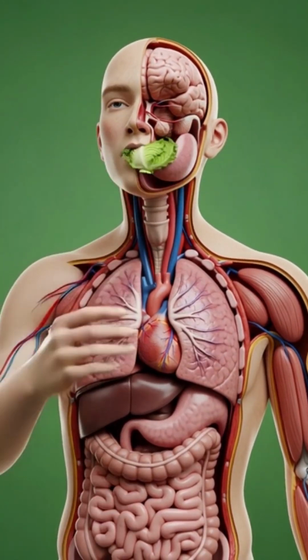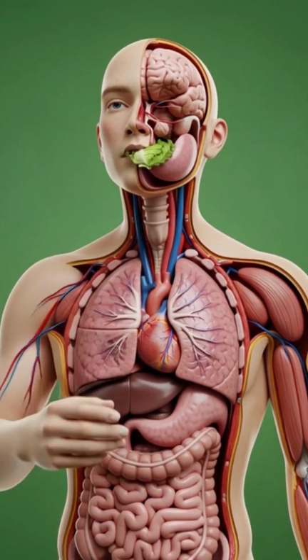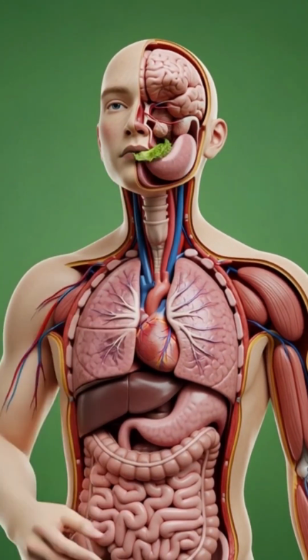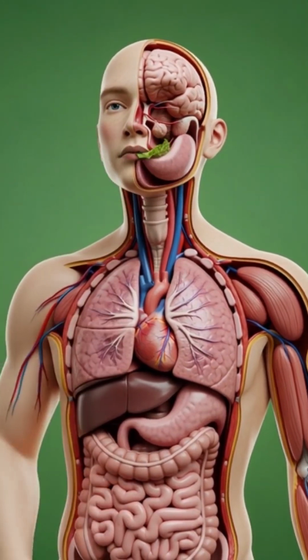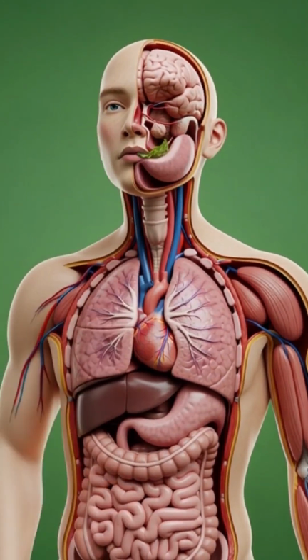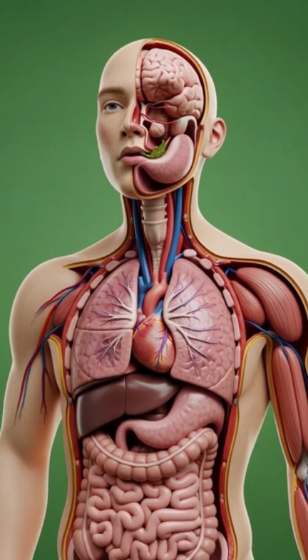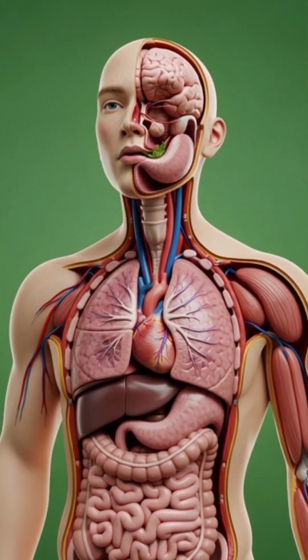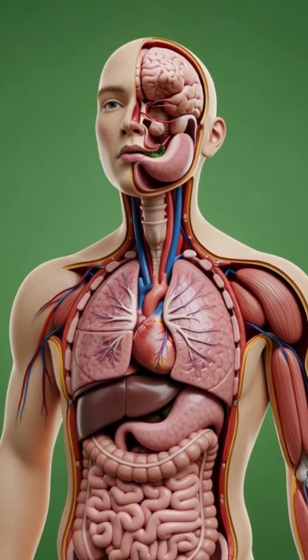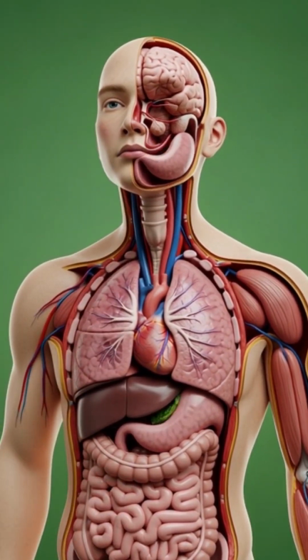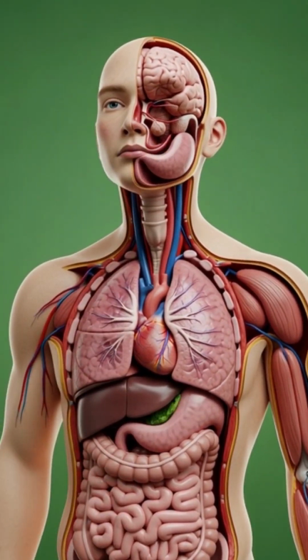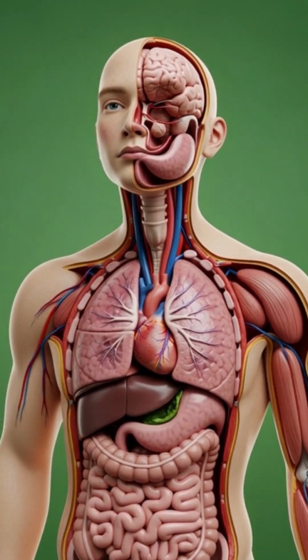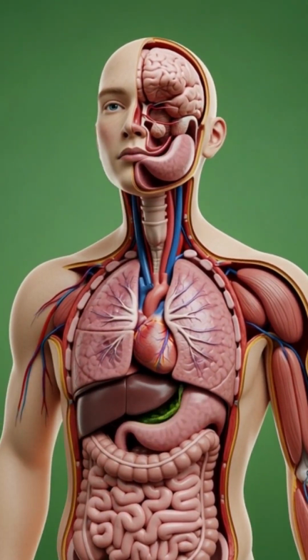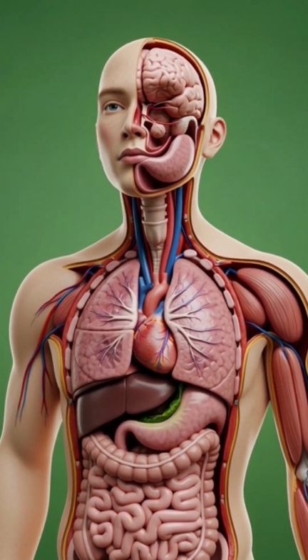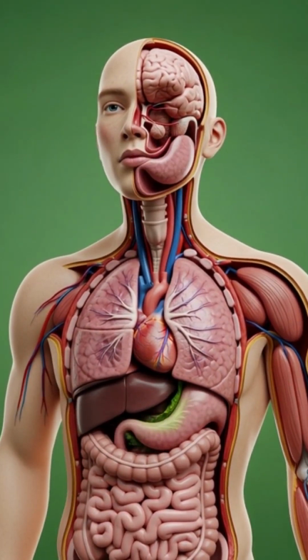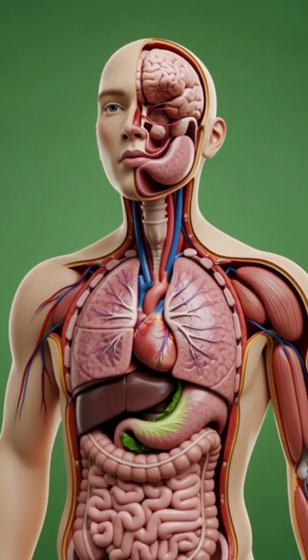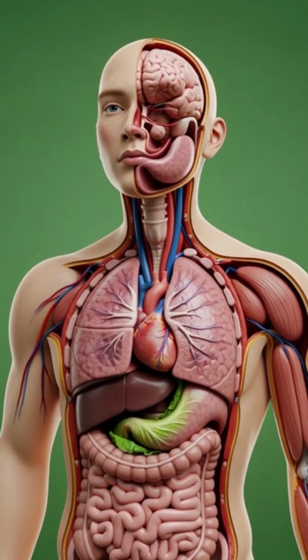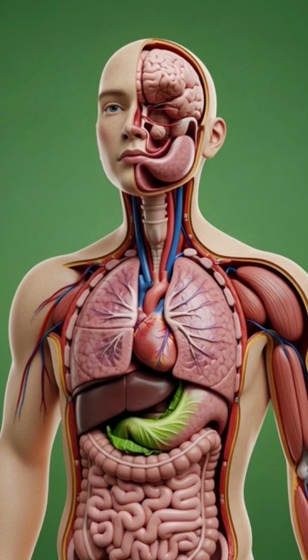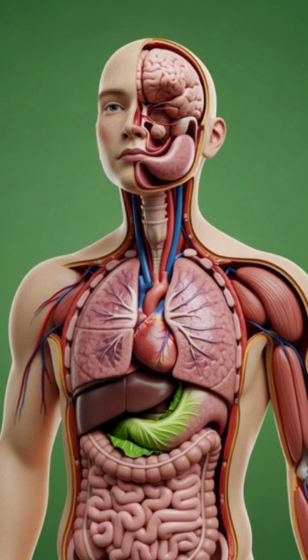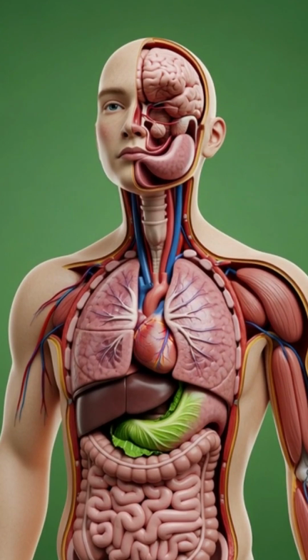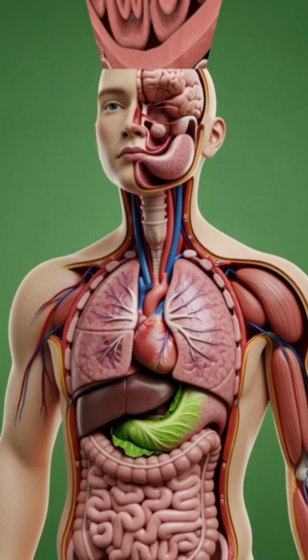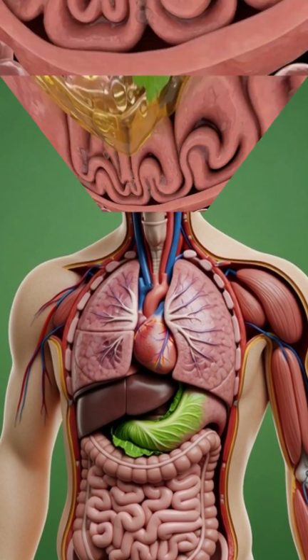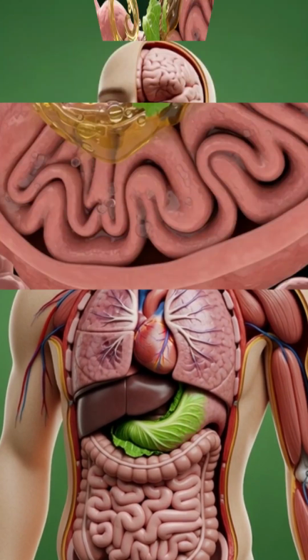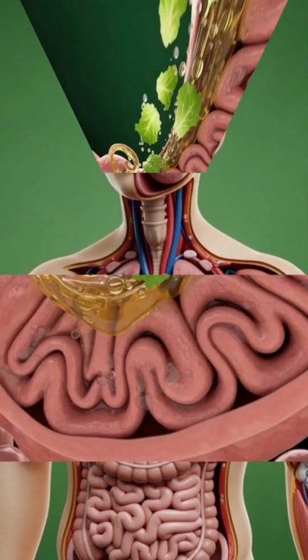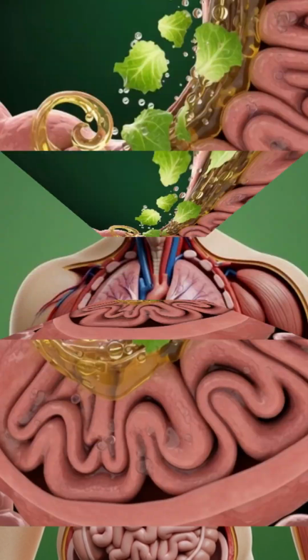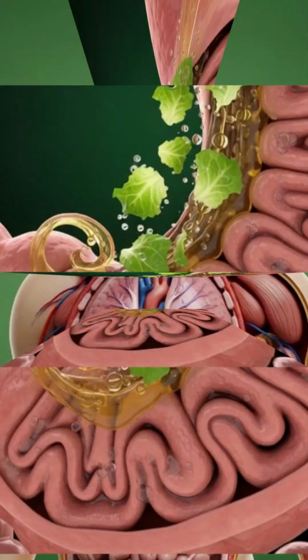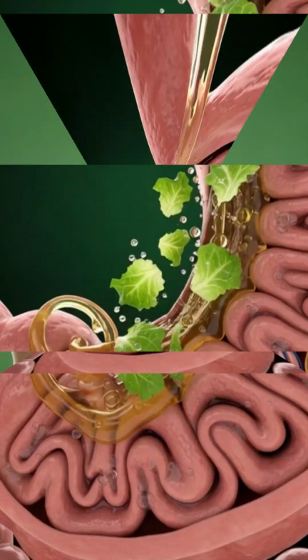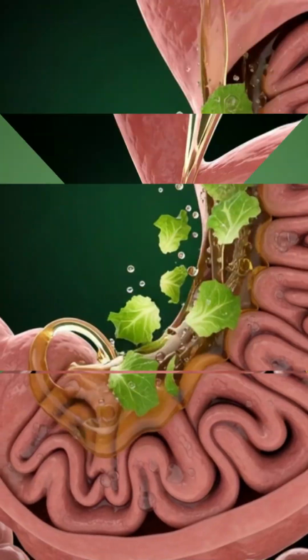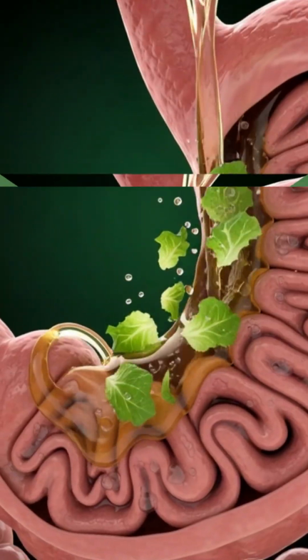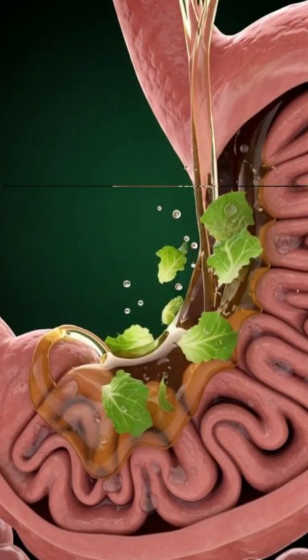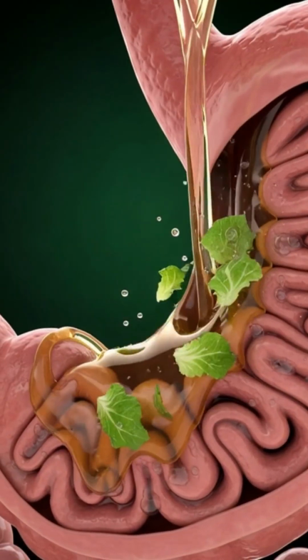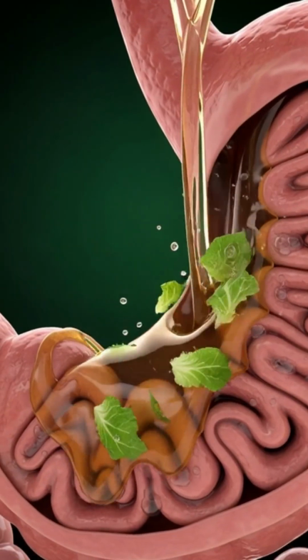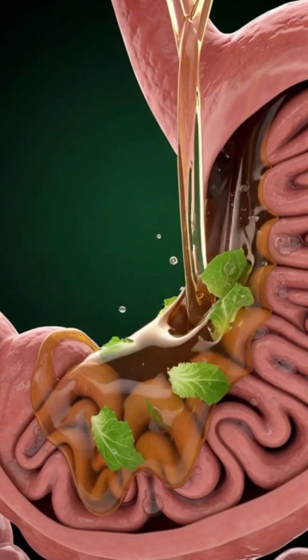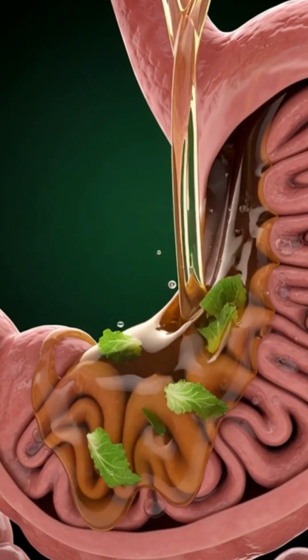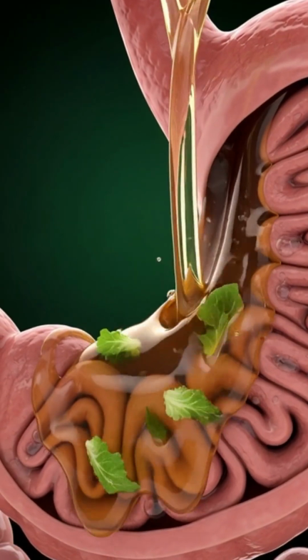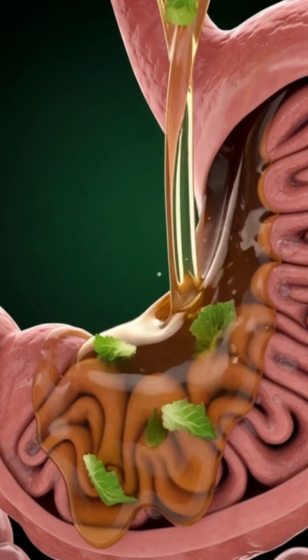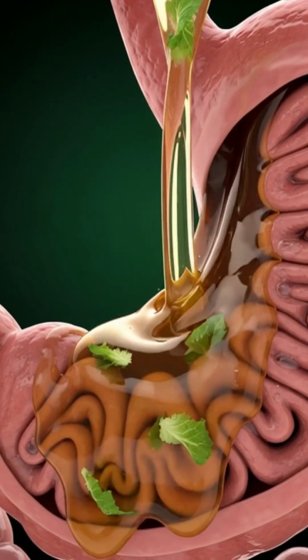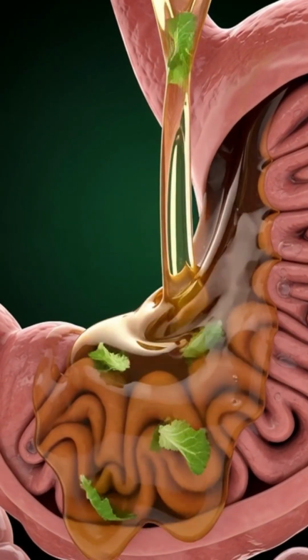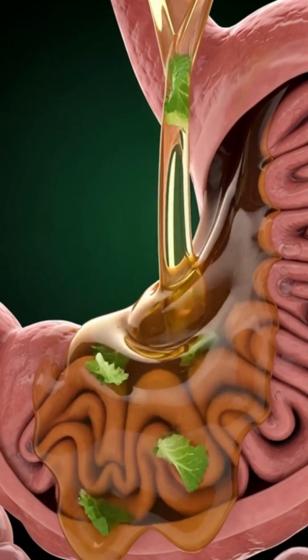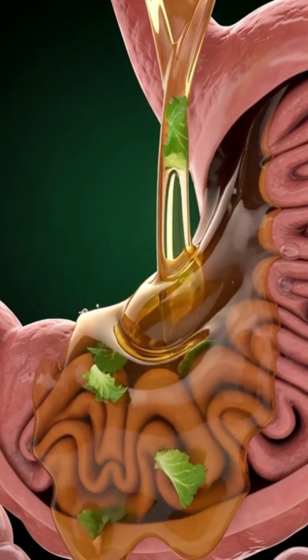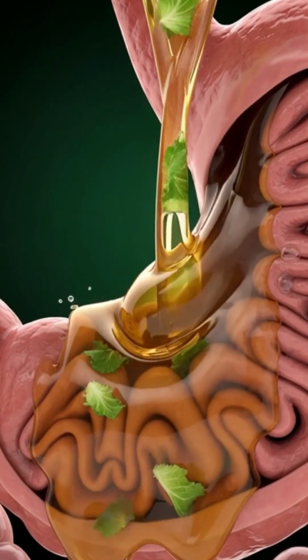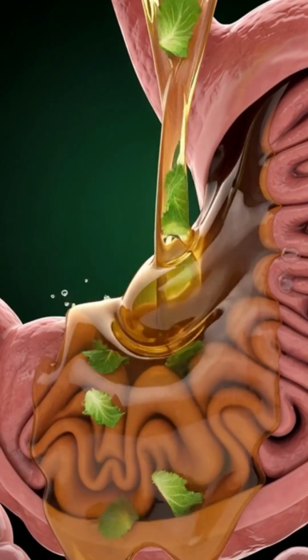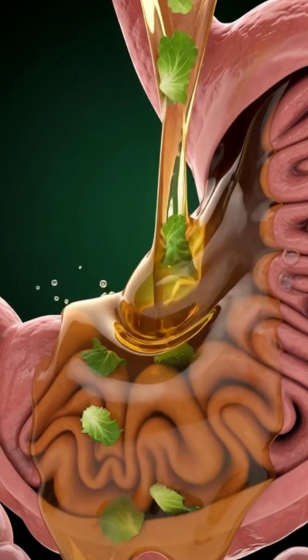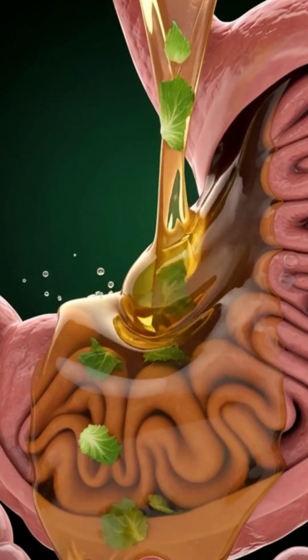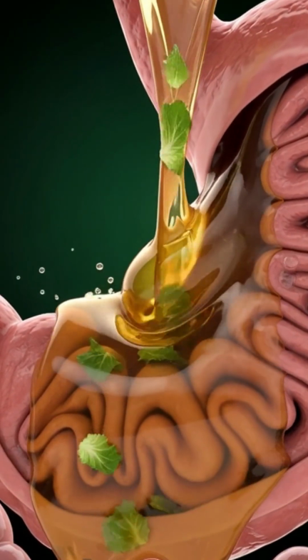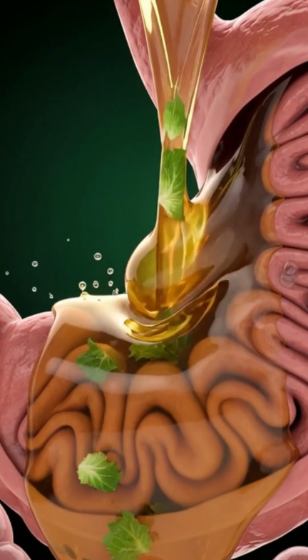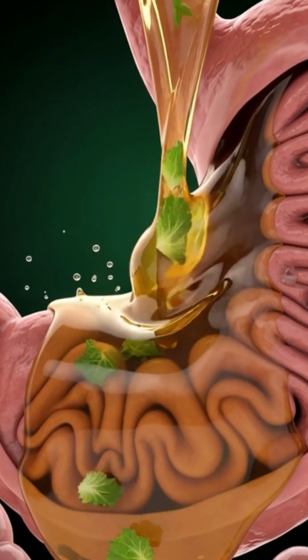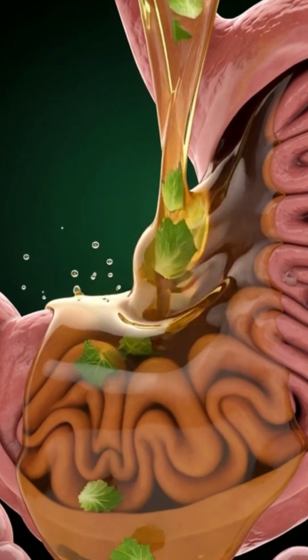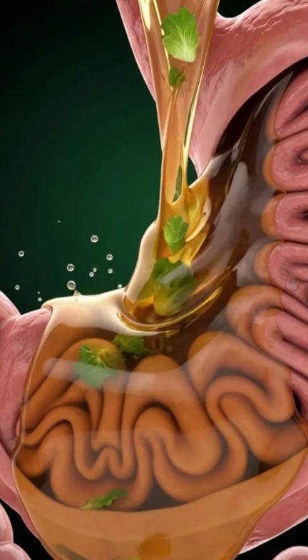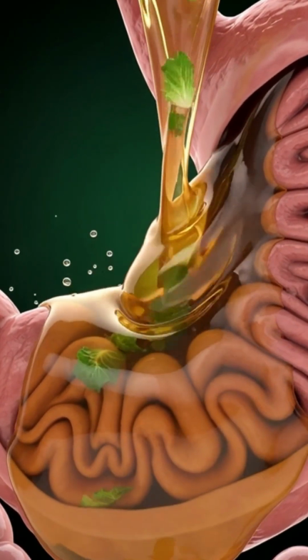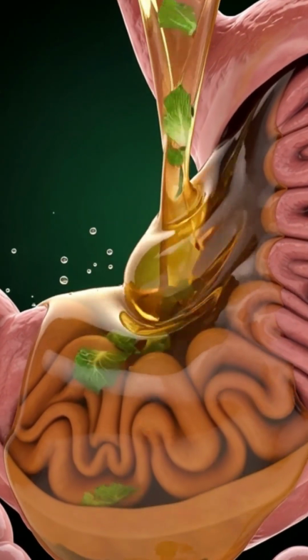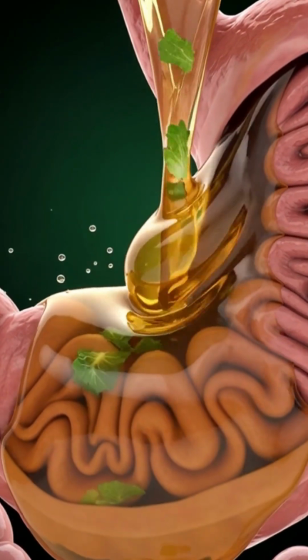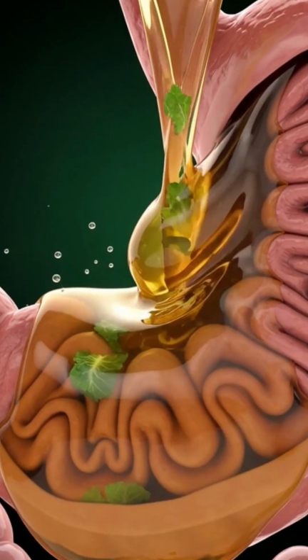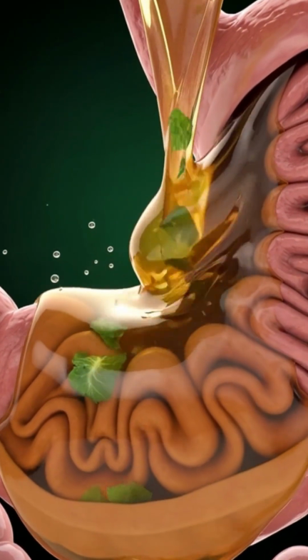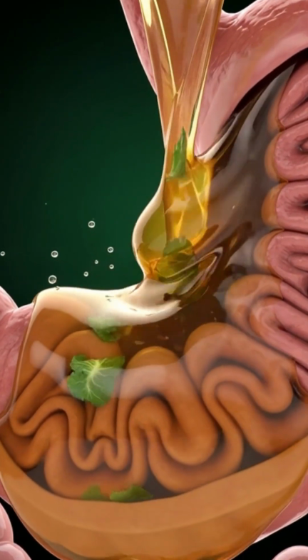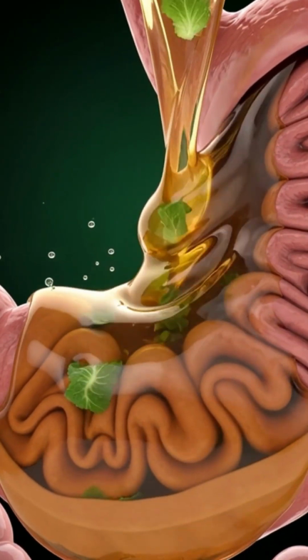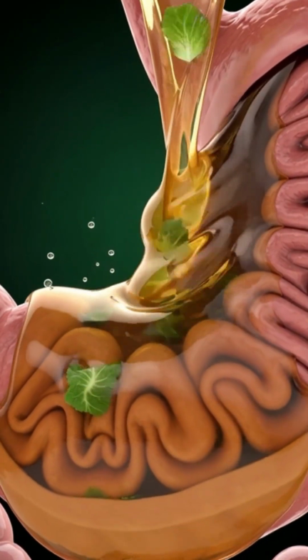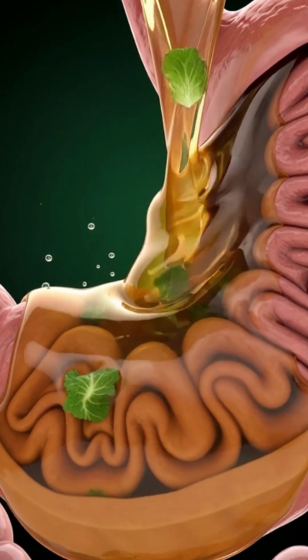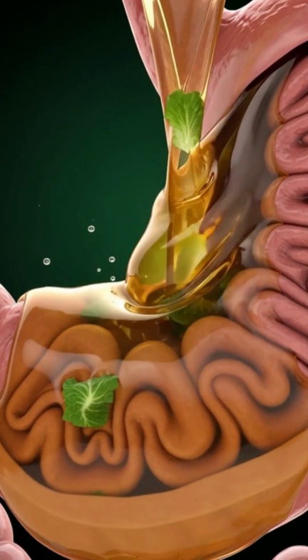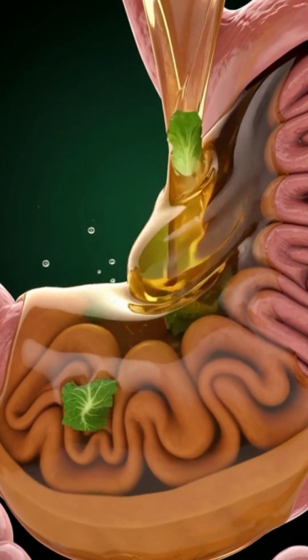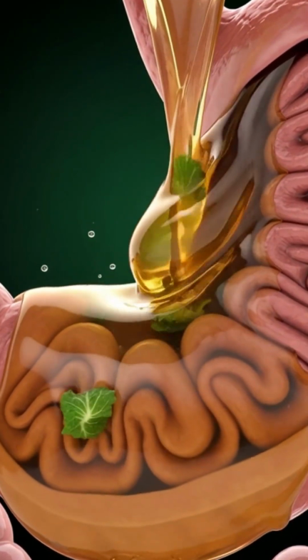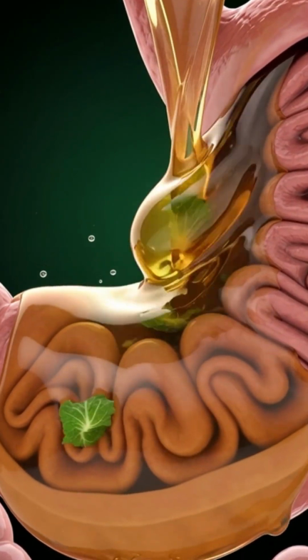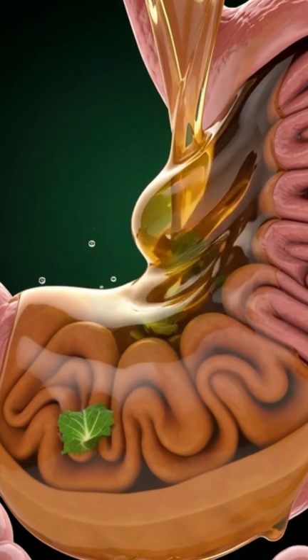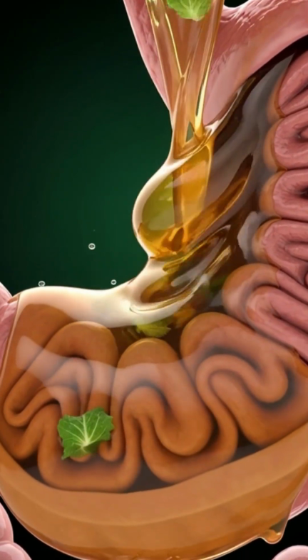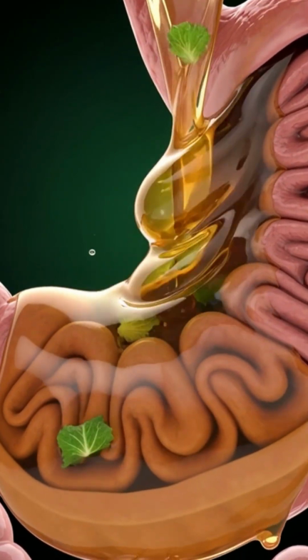From the first bite to the final nutrient wave, a head of lettuce takes a remarkable journey inside the body.